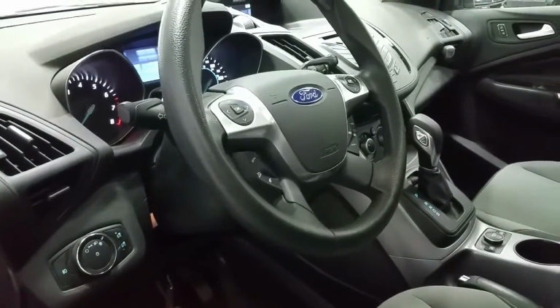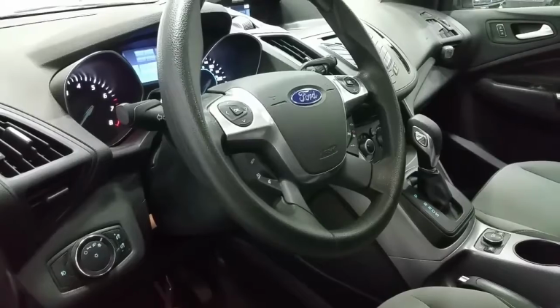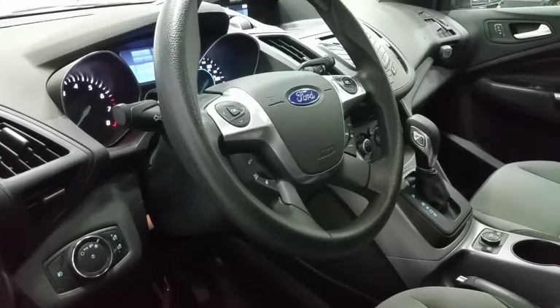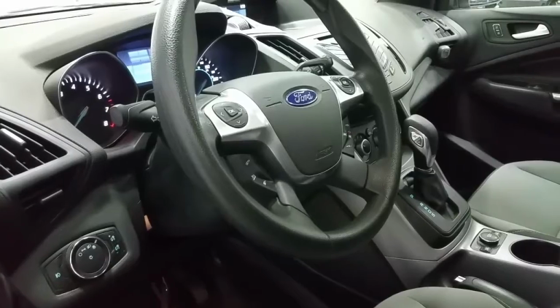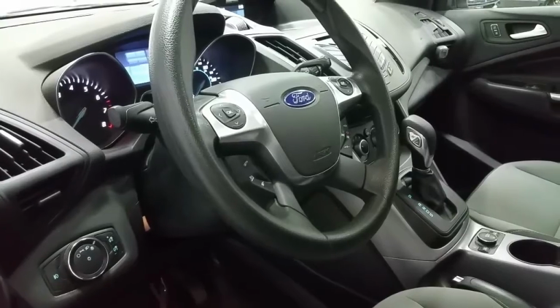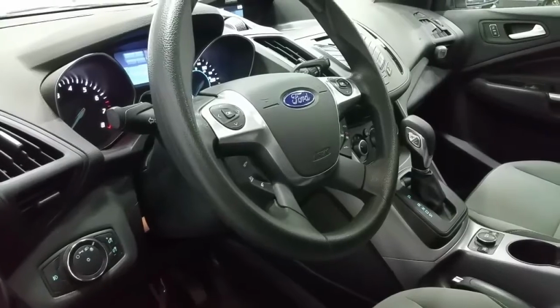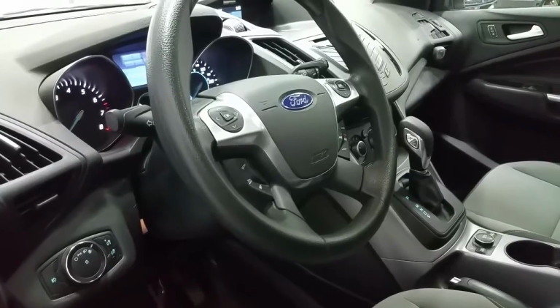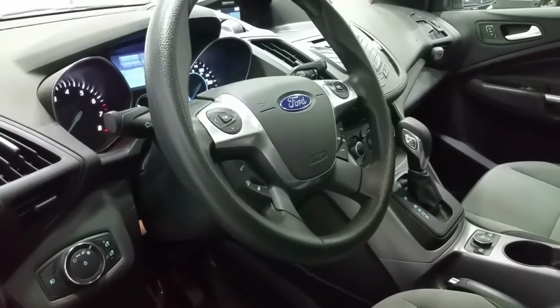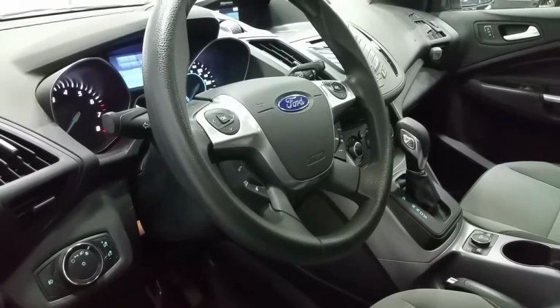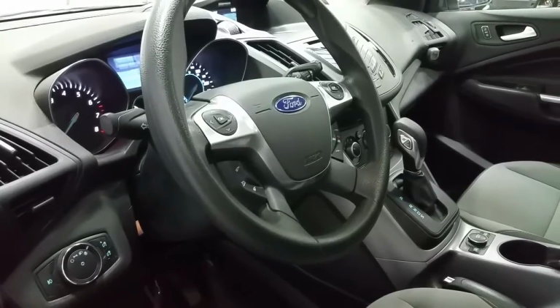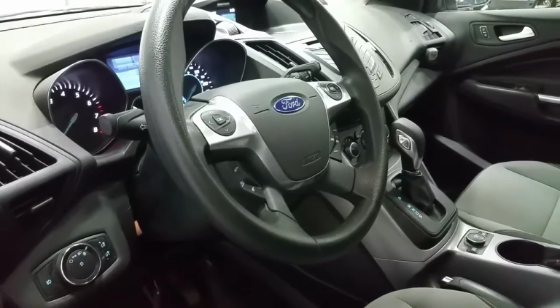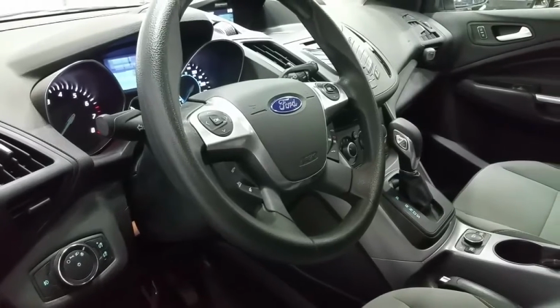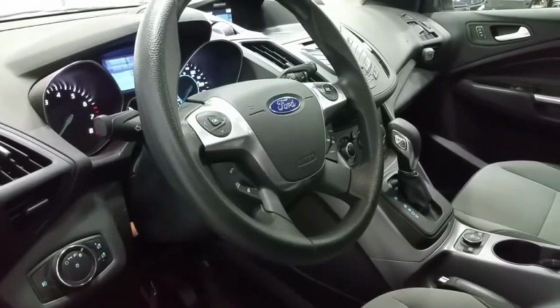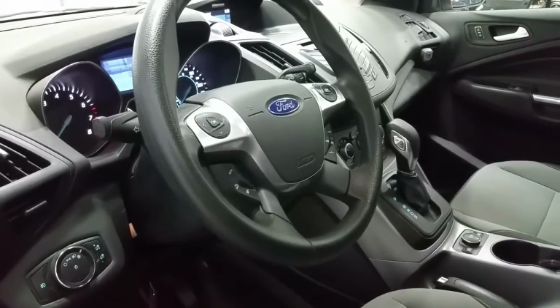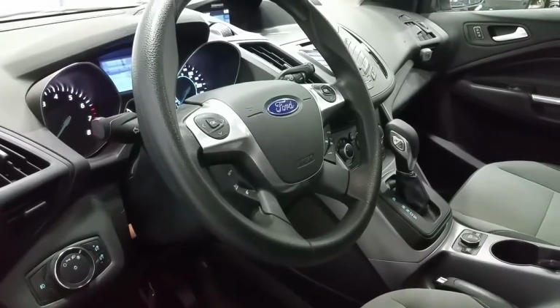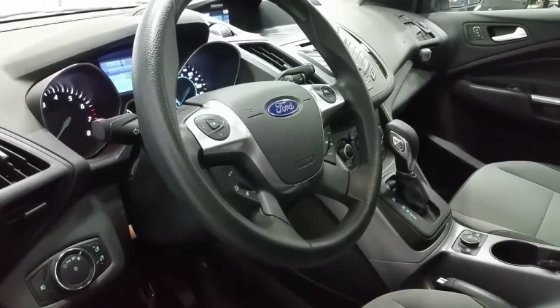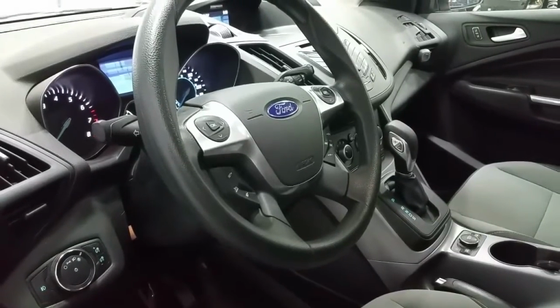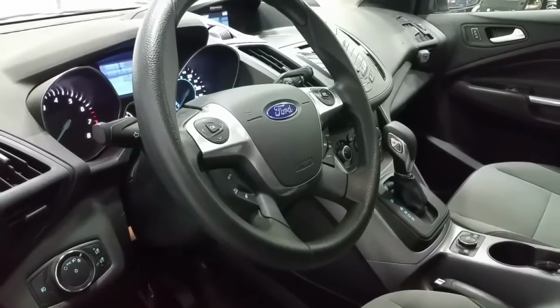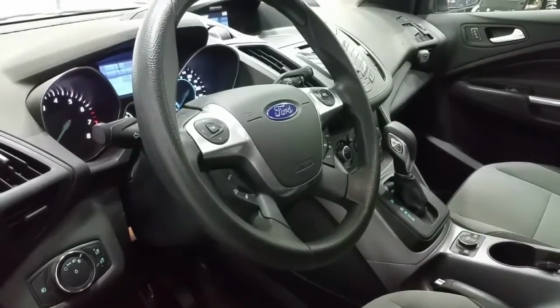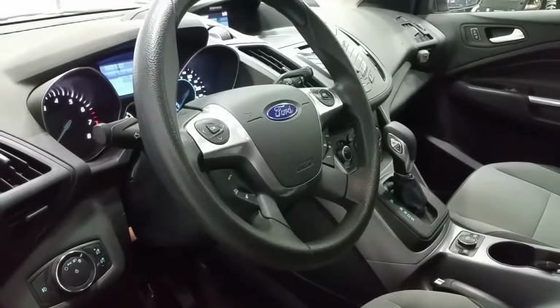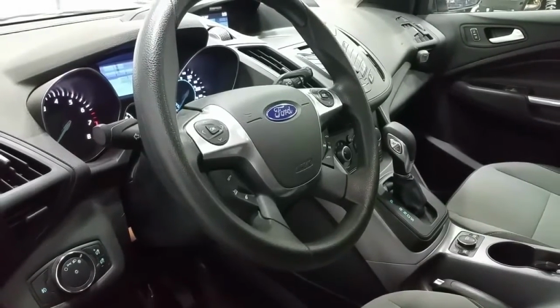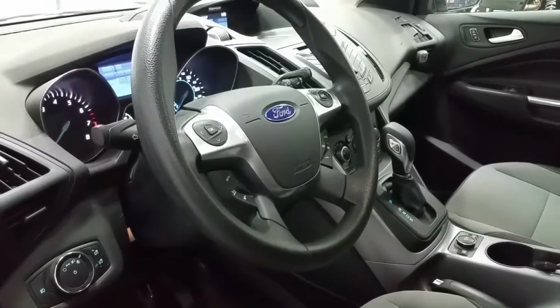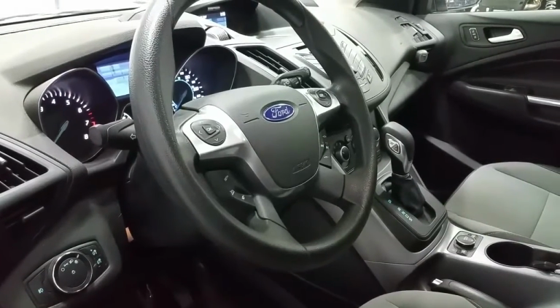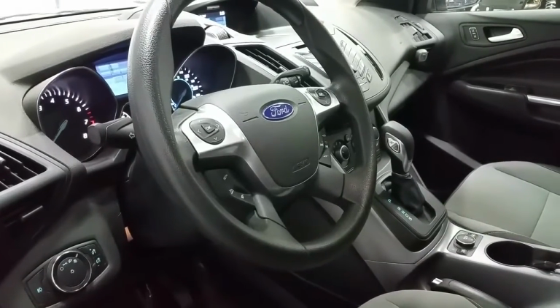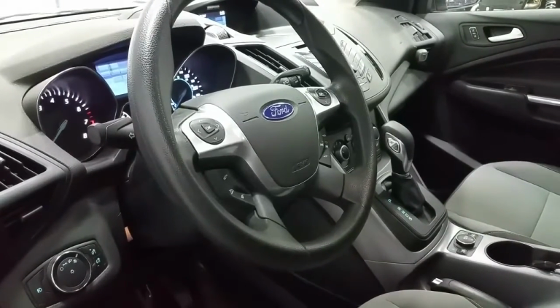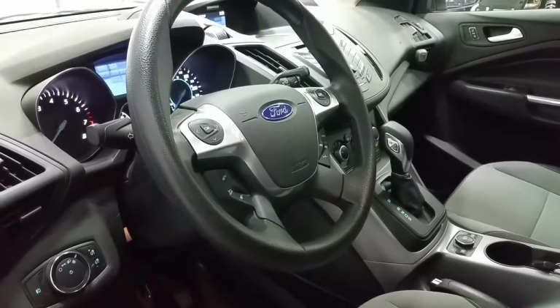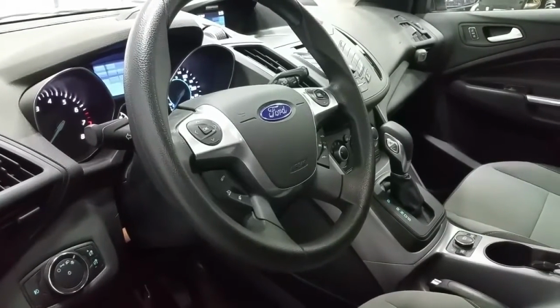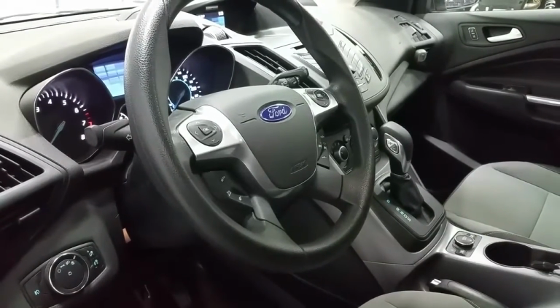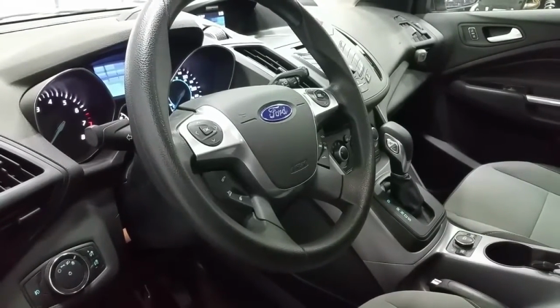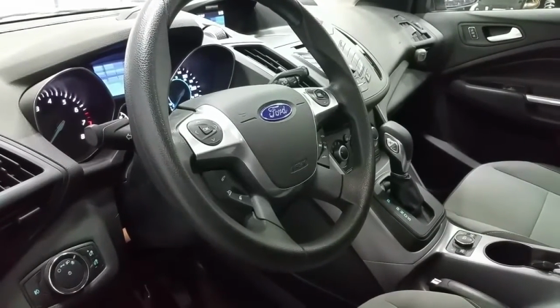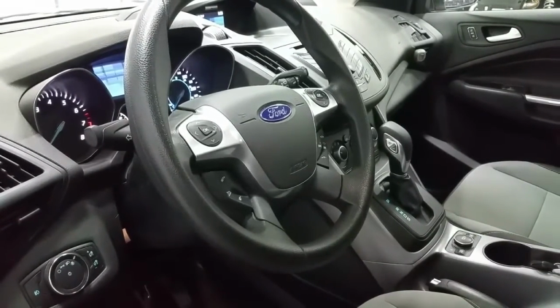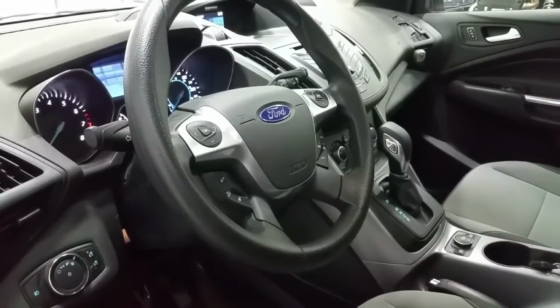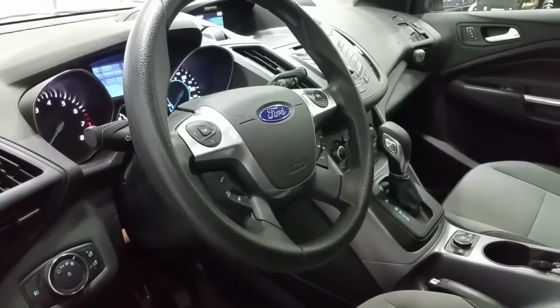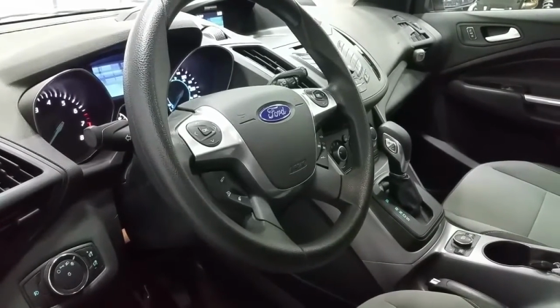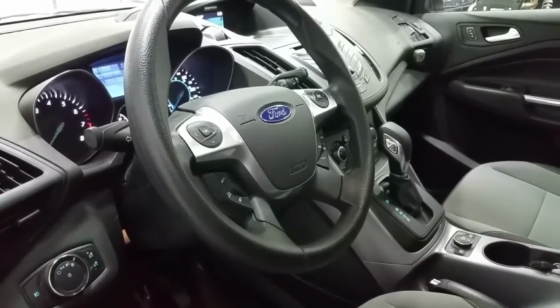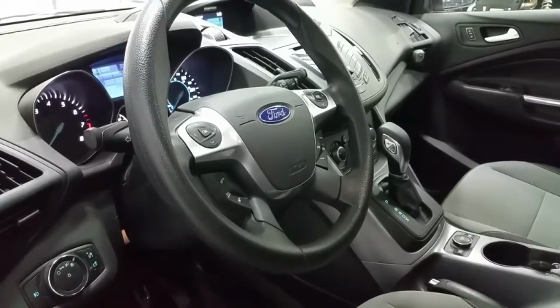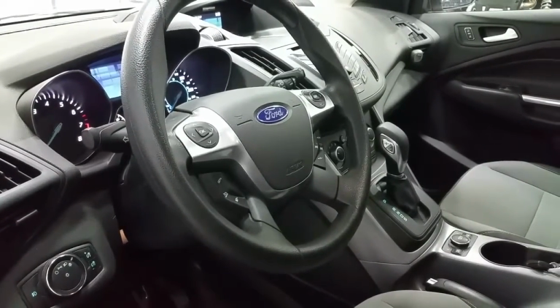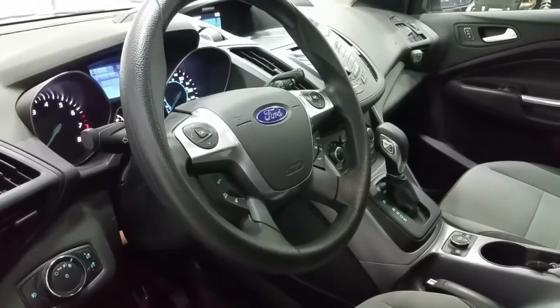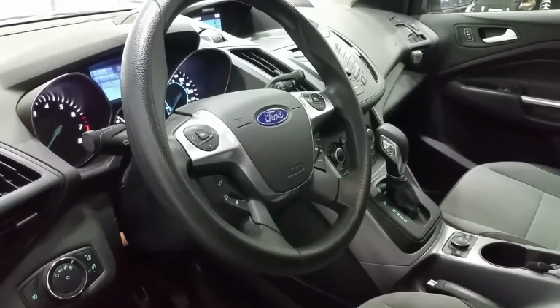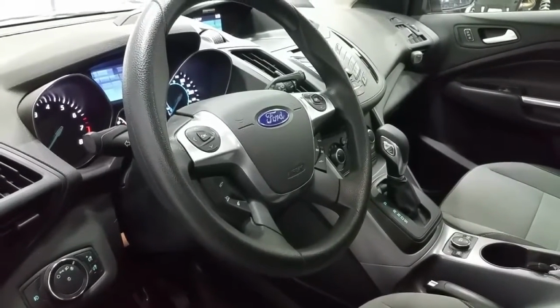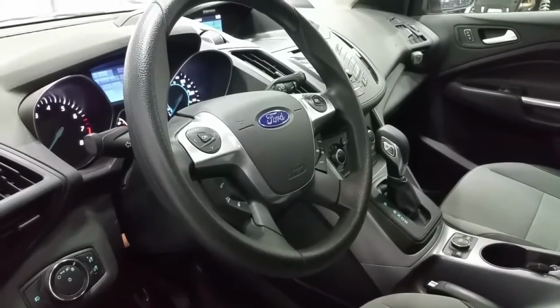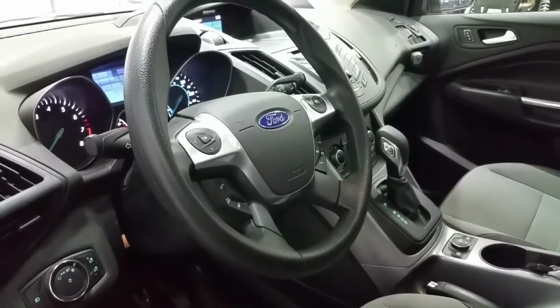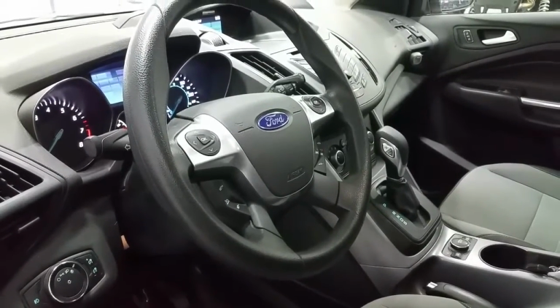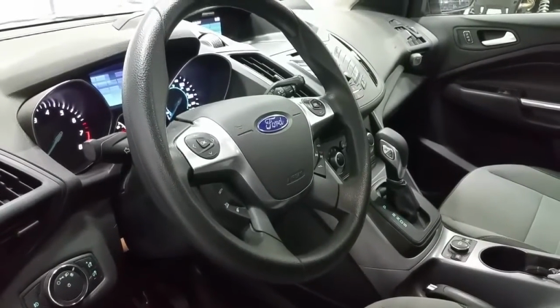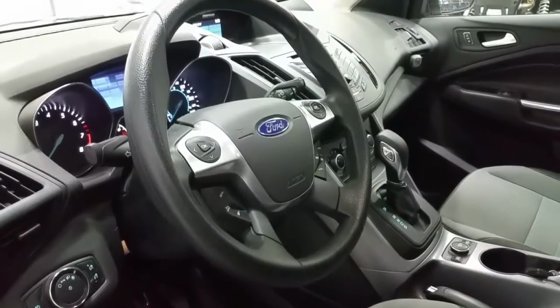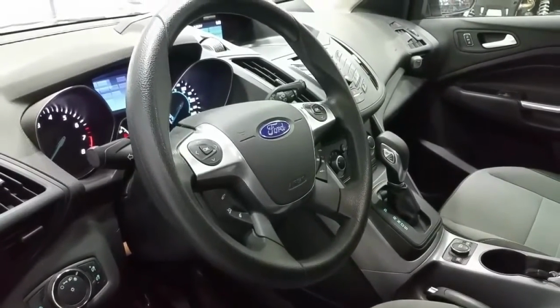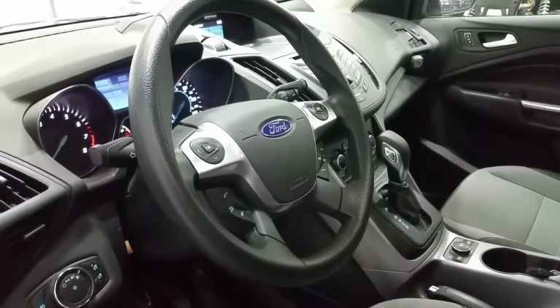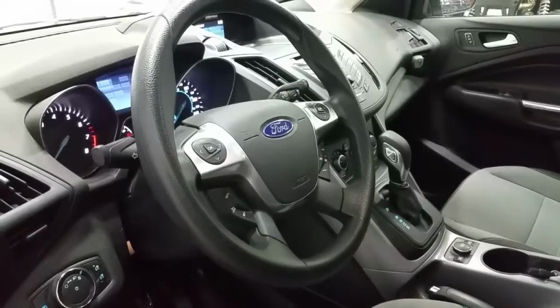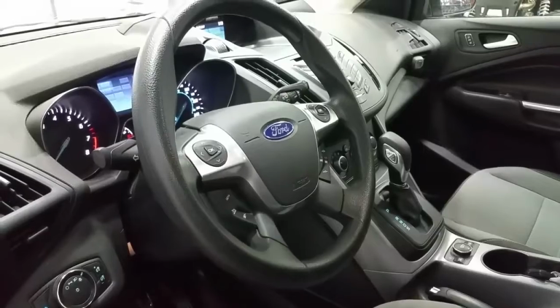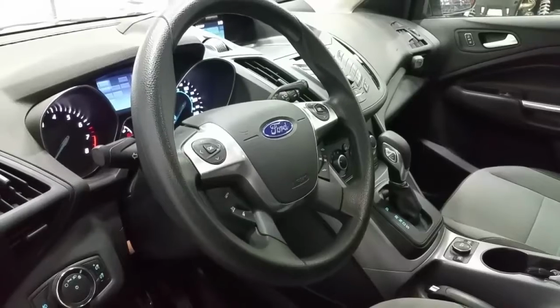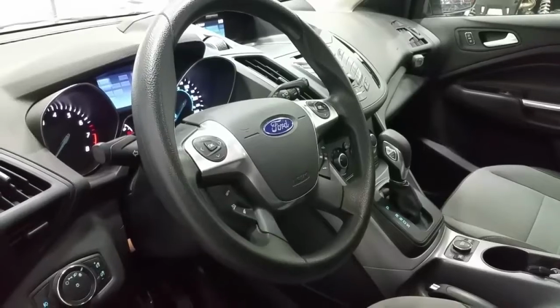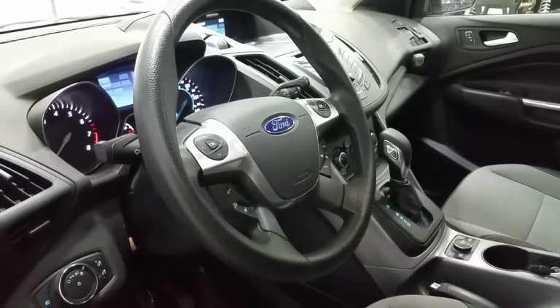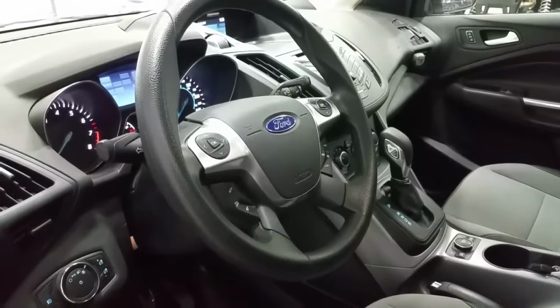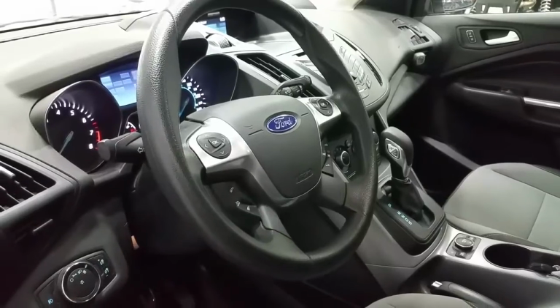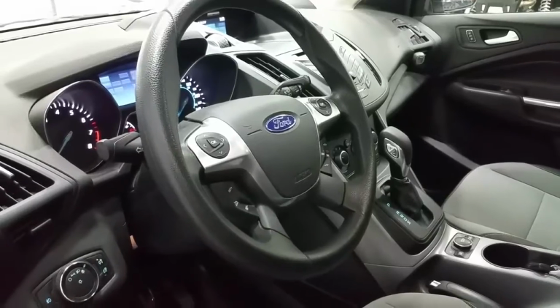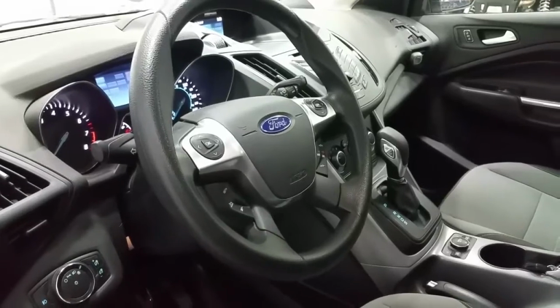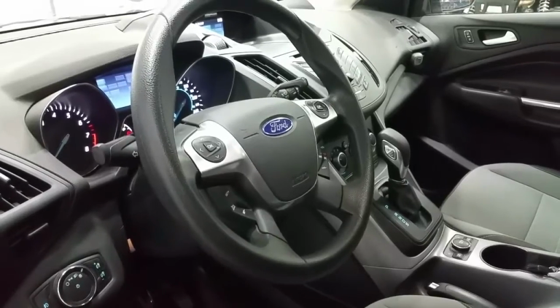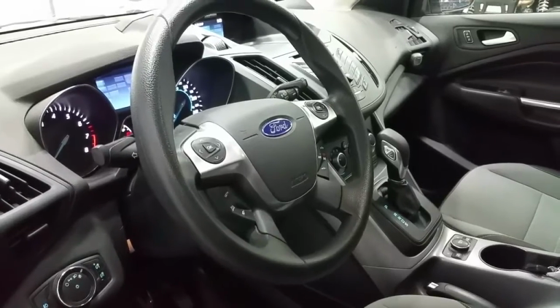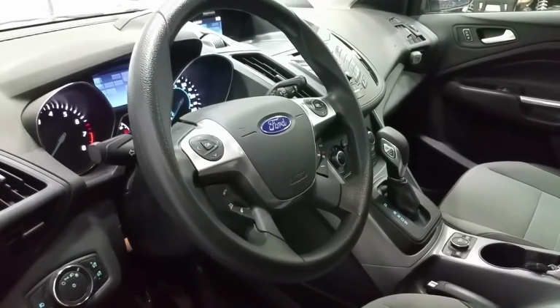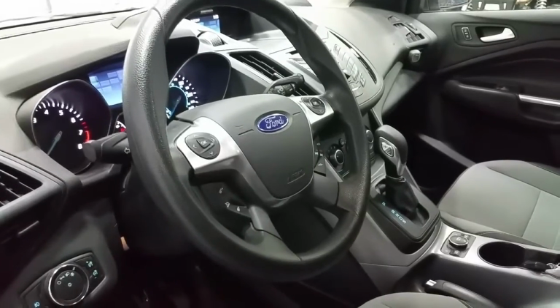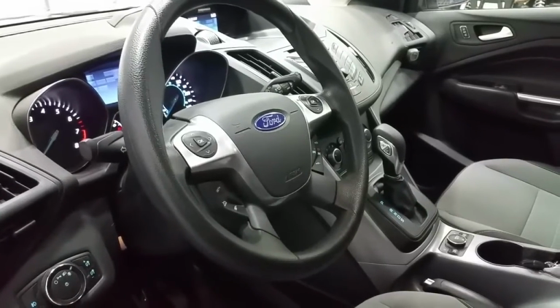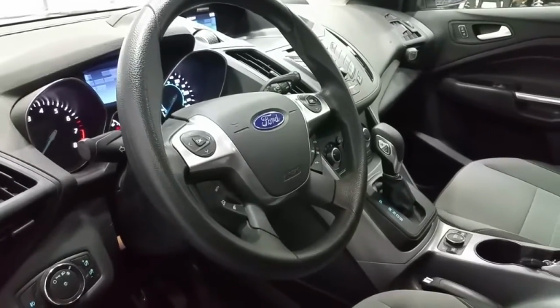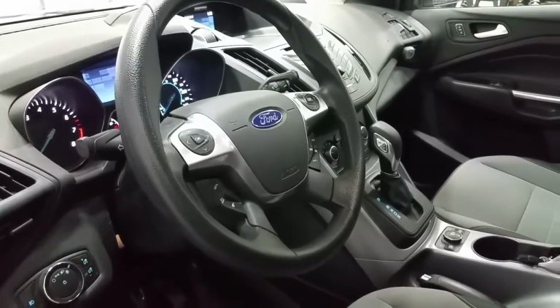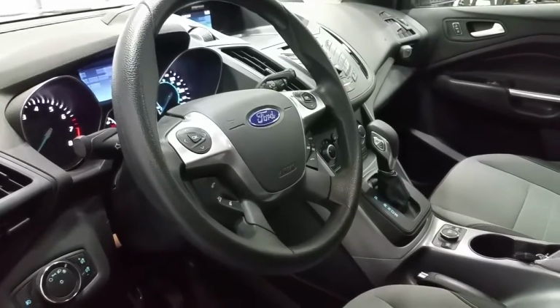The steering wheel offers cruise control, SYNC voice activated controls and media center controls, as well as the trackpads for the digital information center.